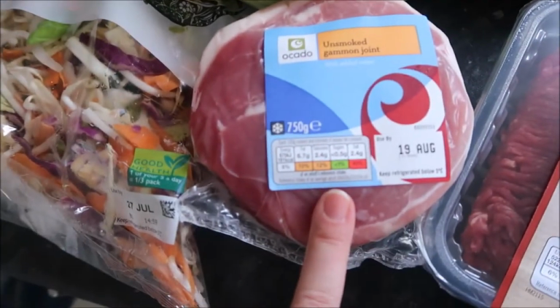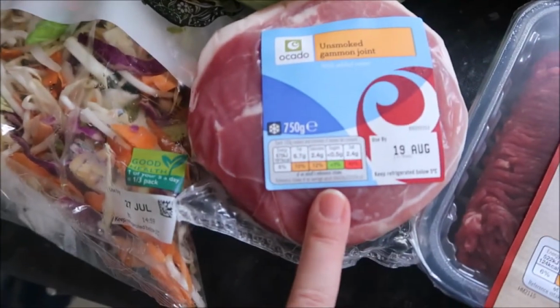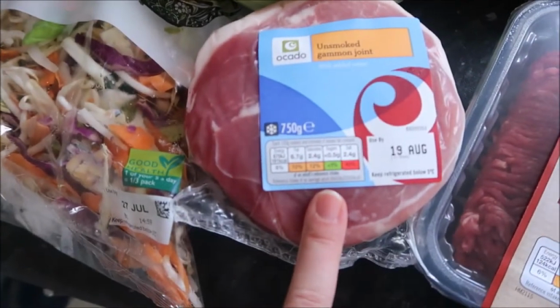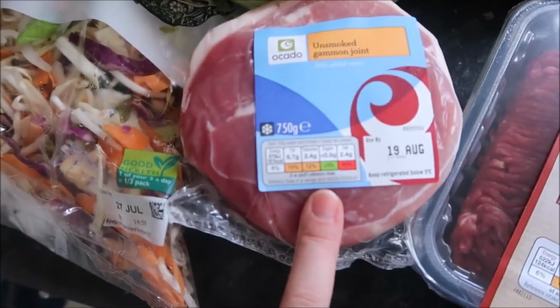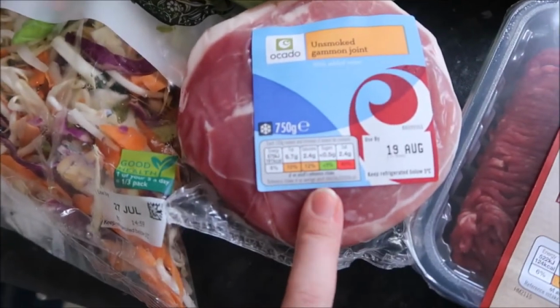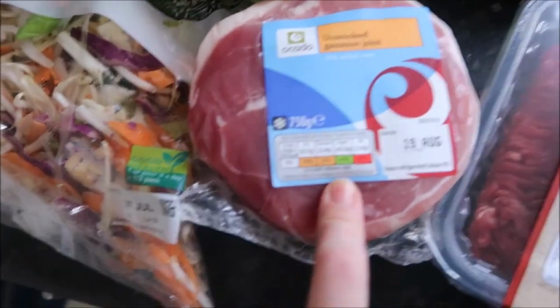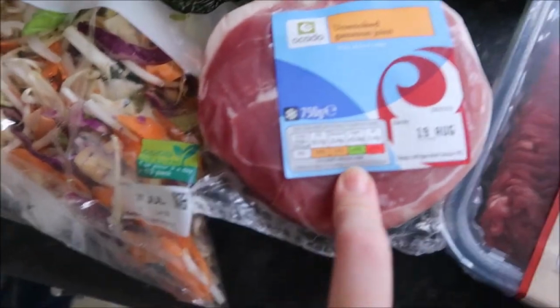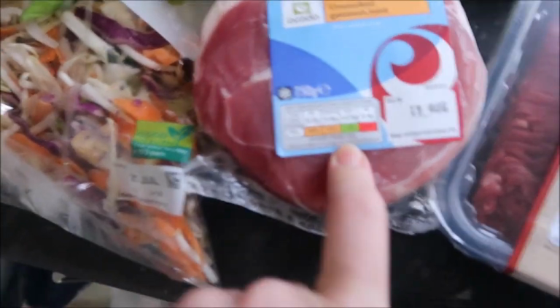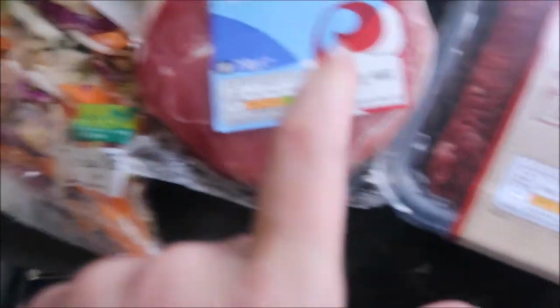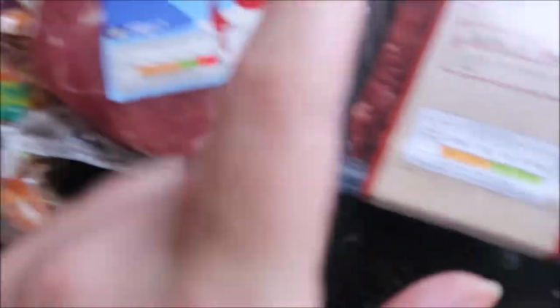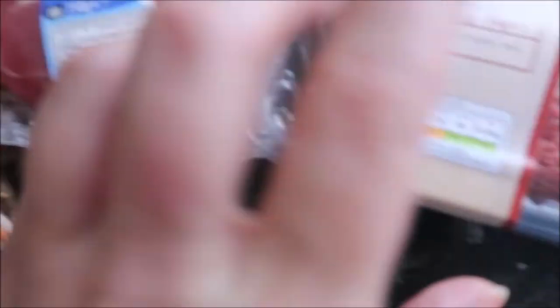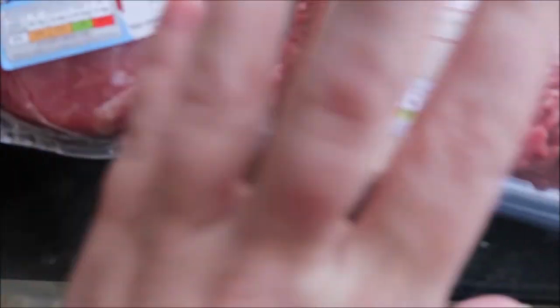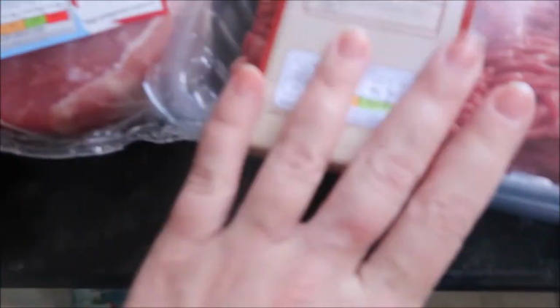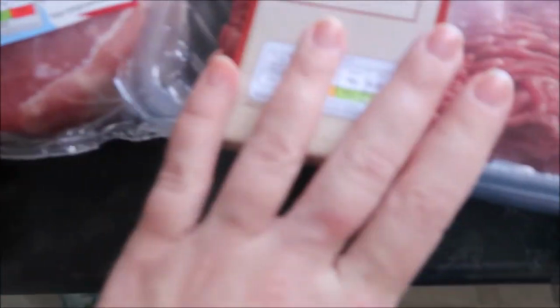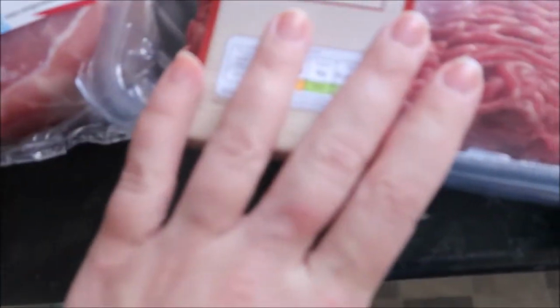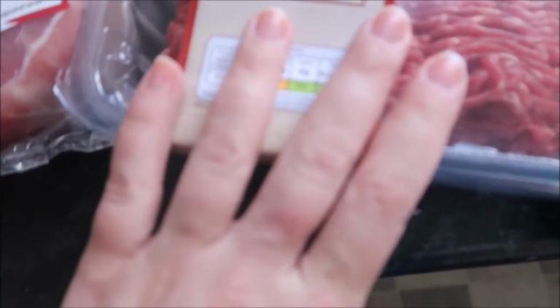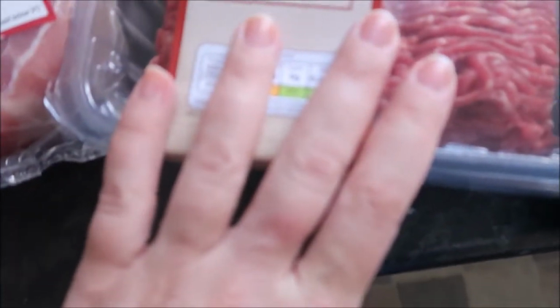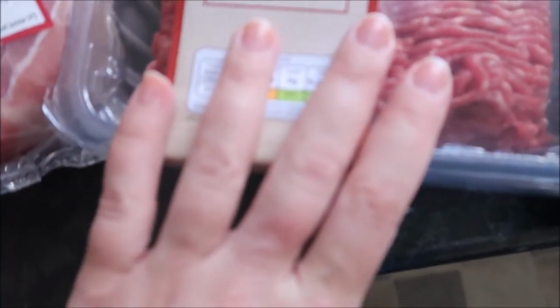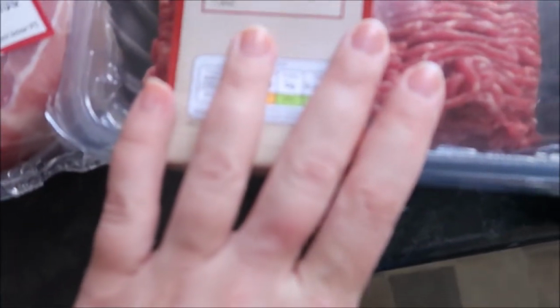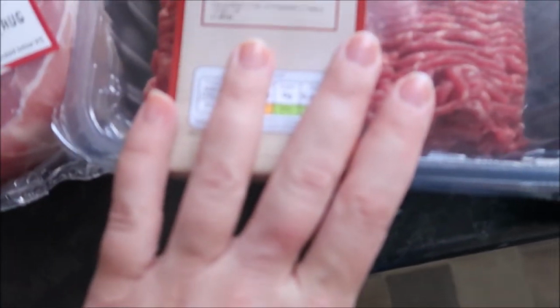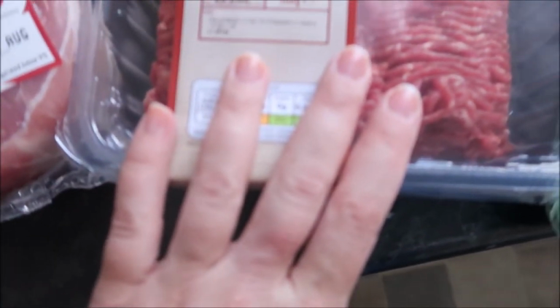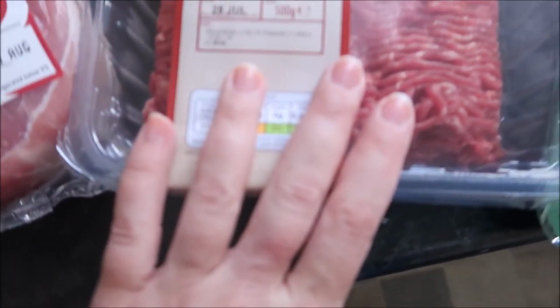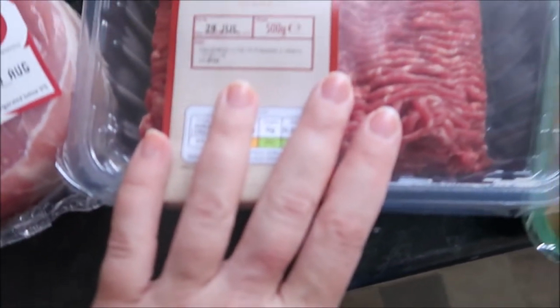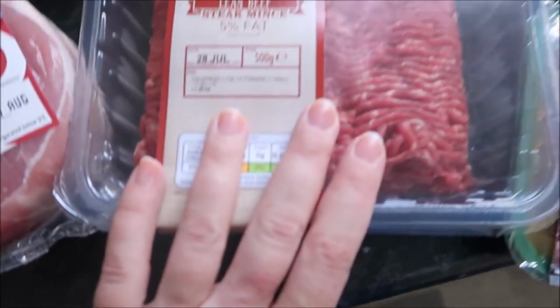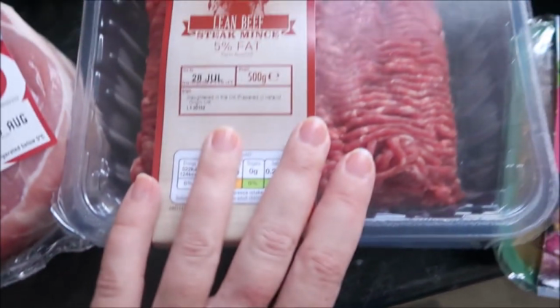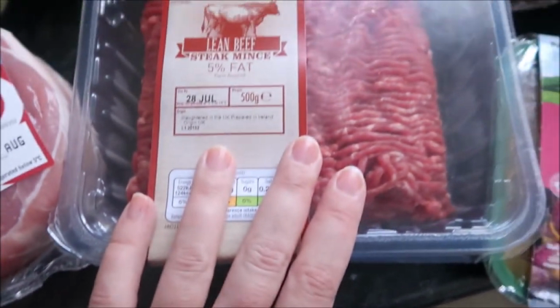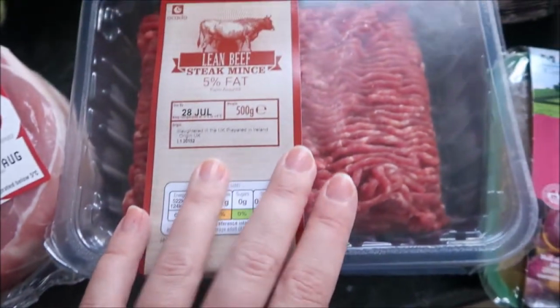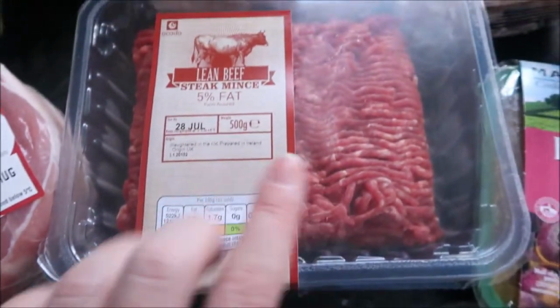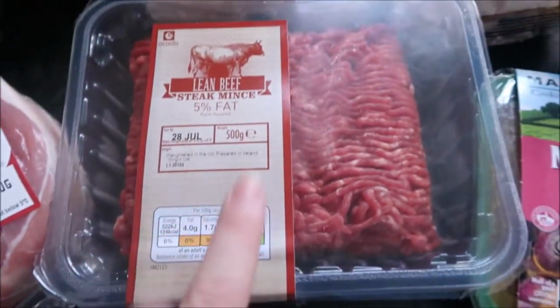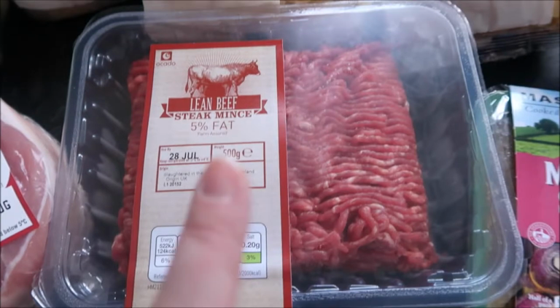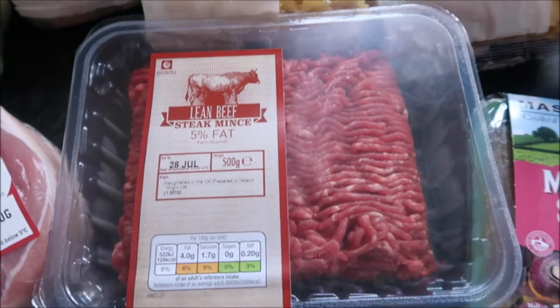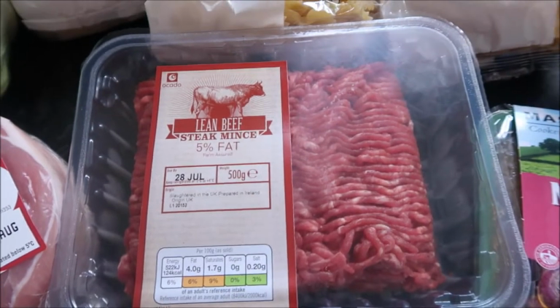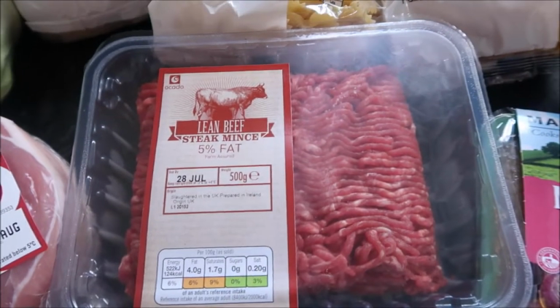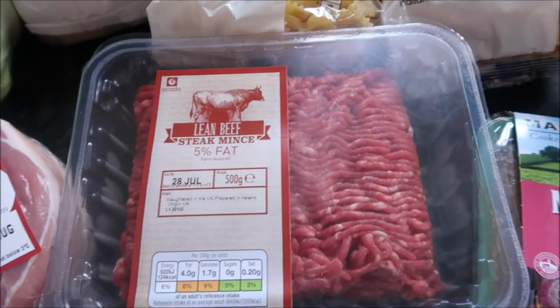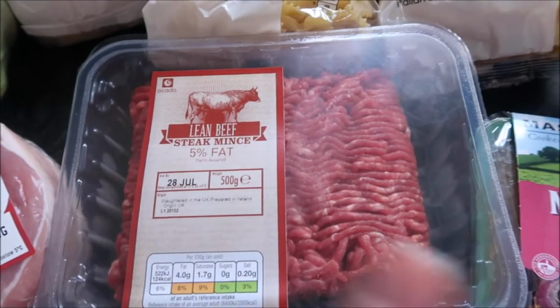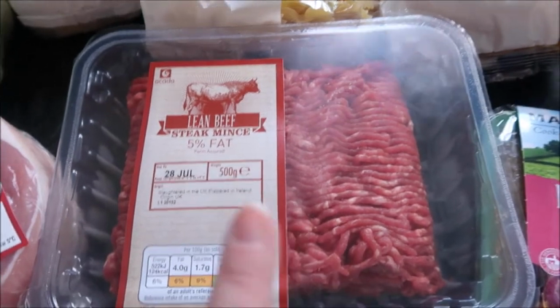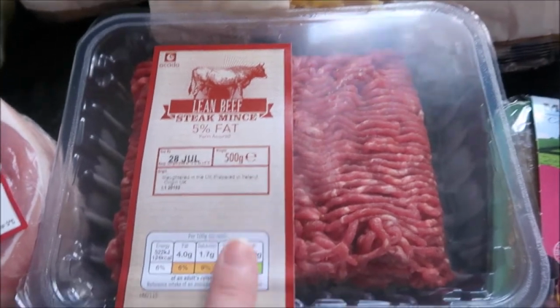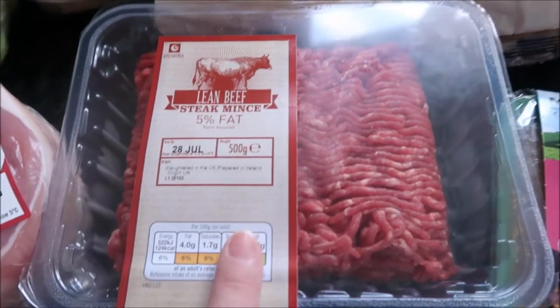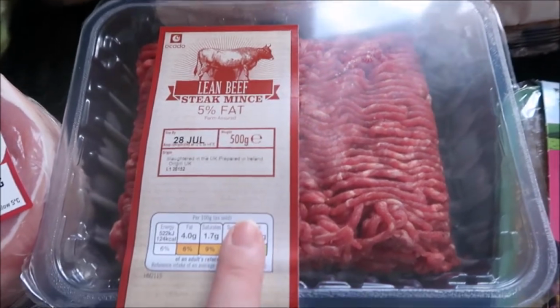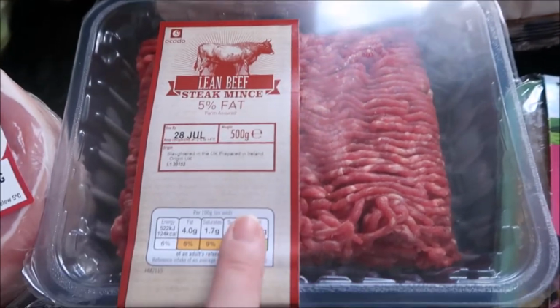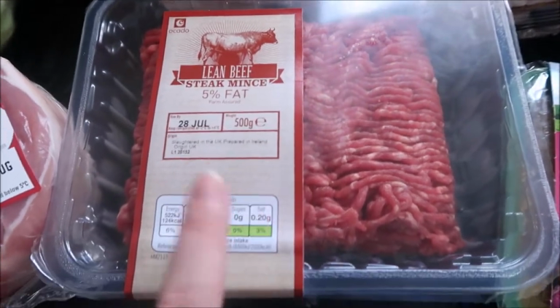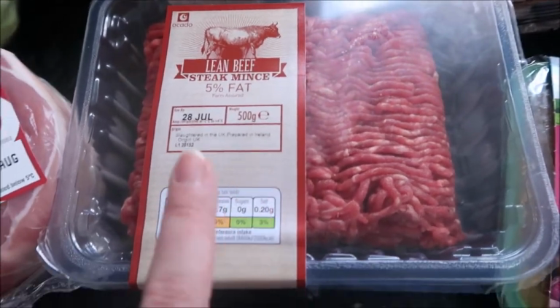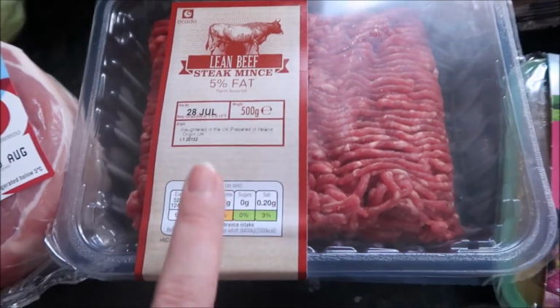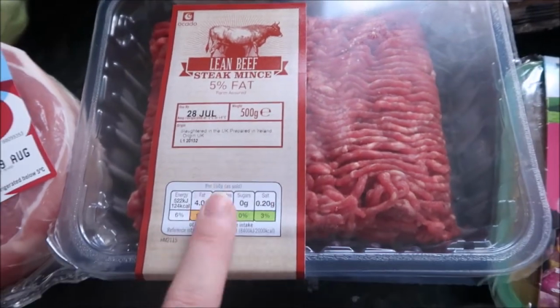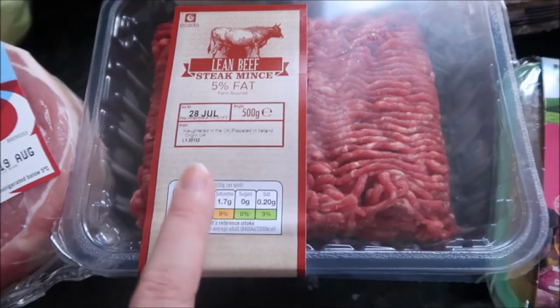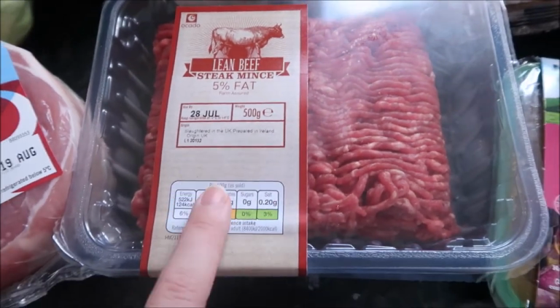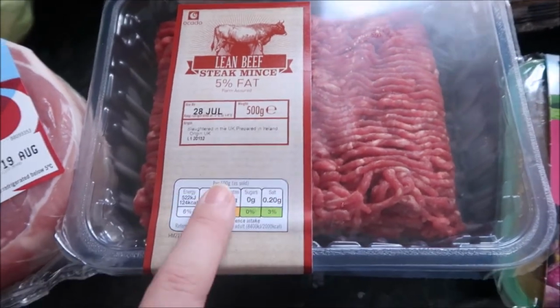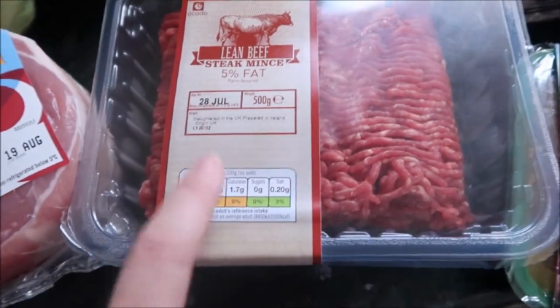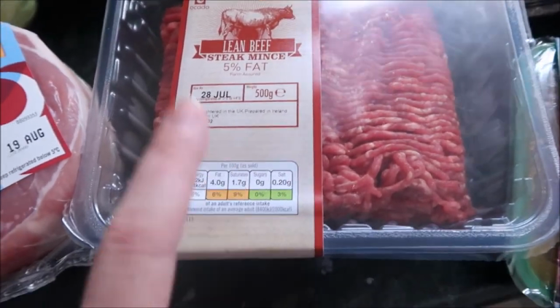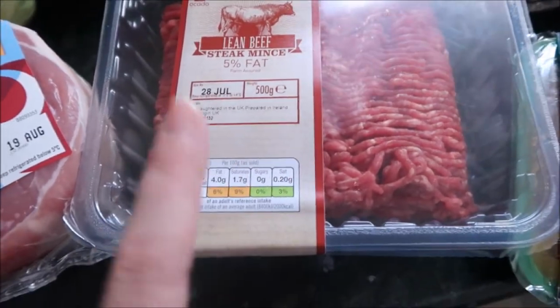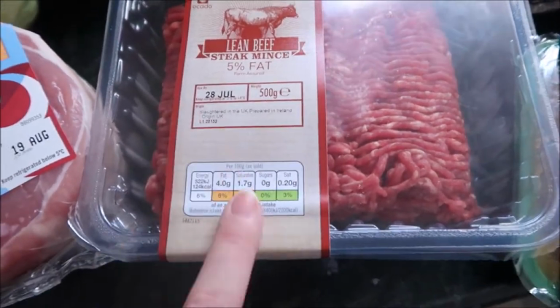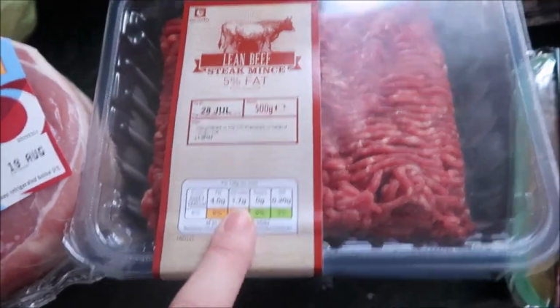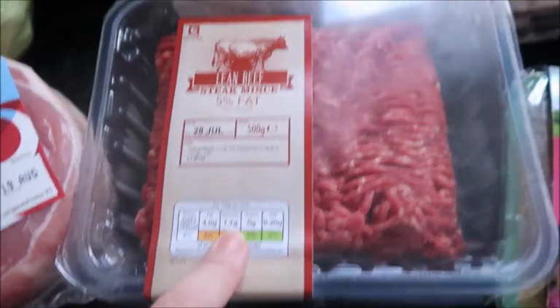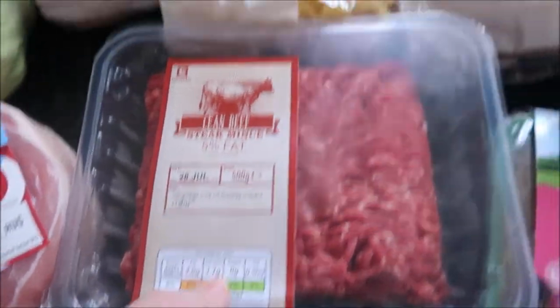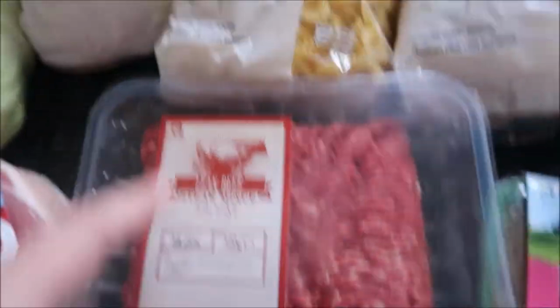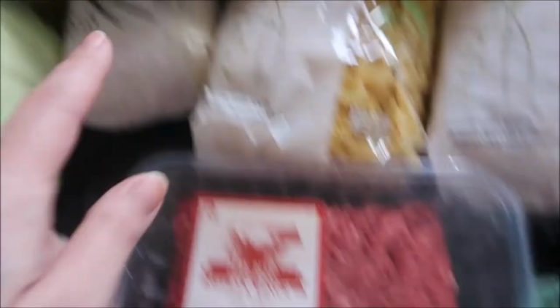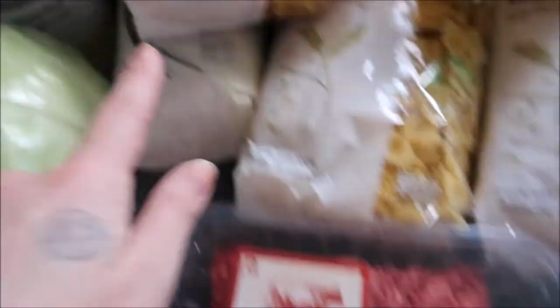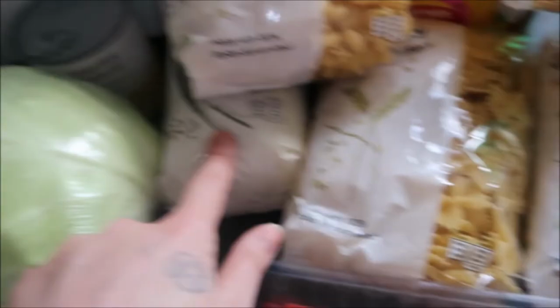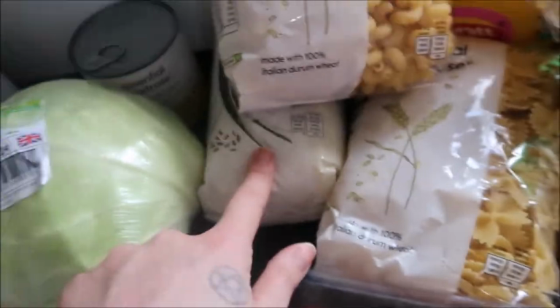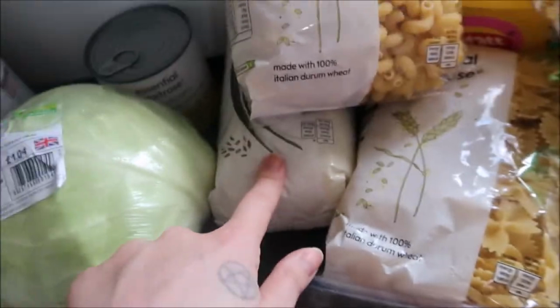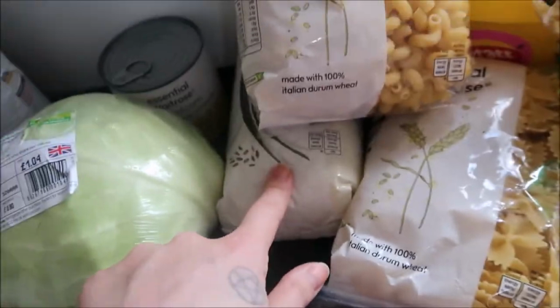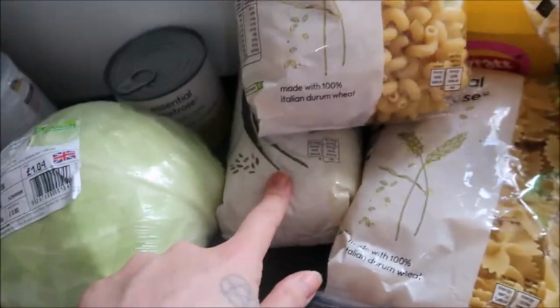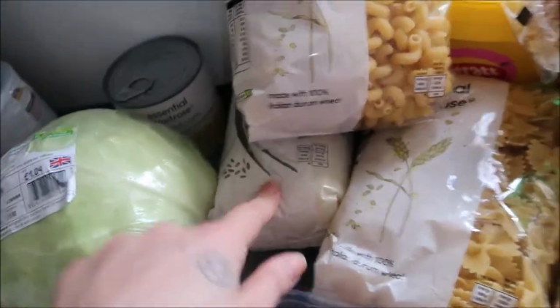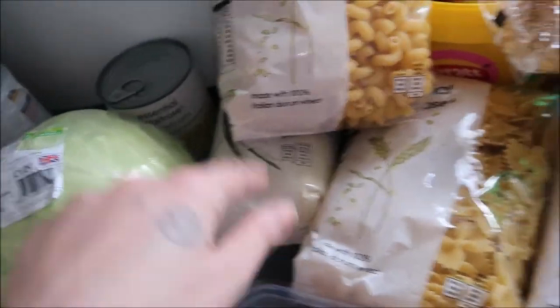Unsmoked gammon joint — I've got two lots of this, I think one's on the other side. Steak mince. I've got some rice.